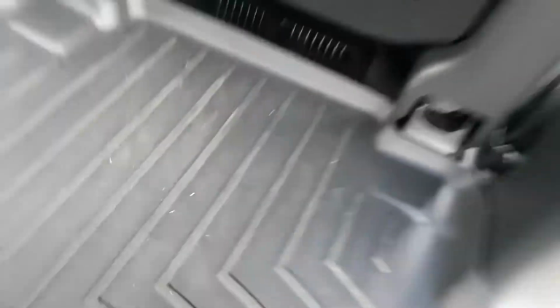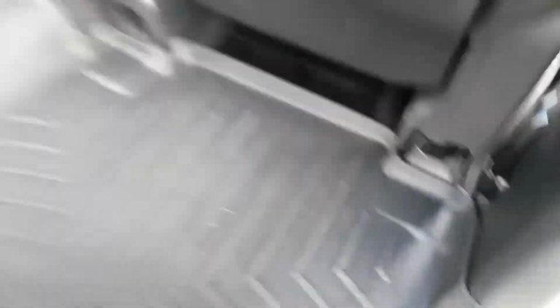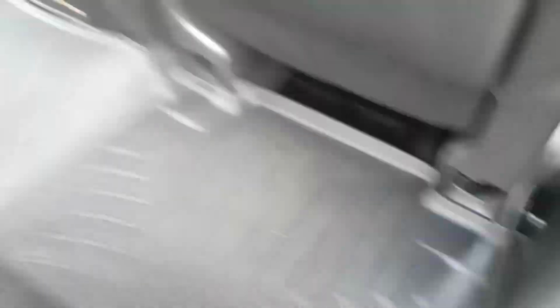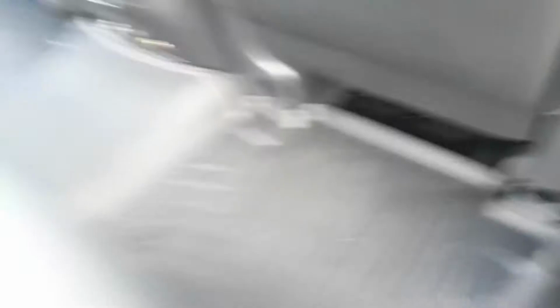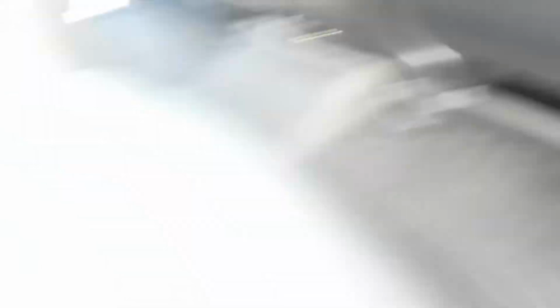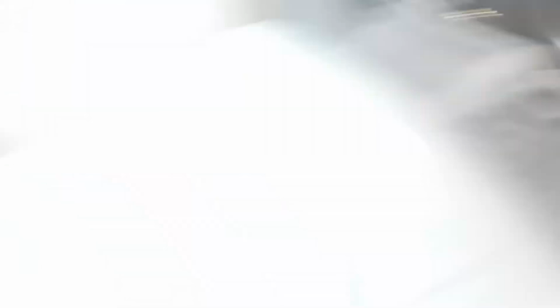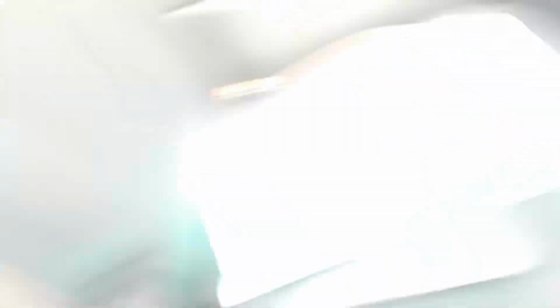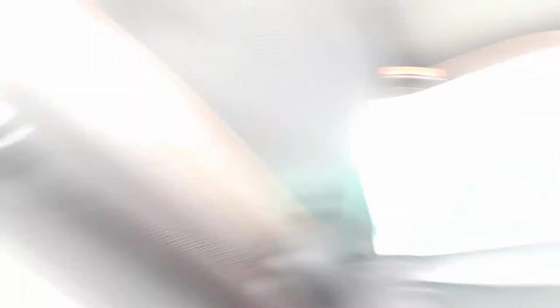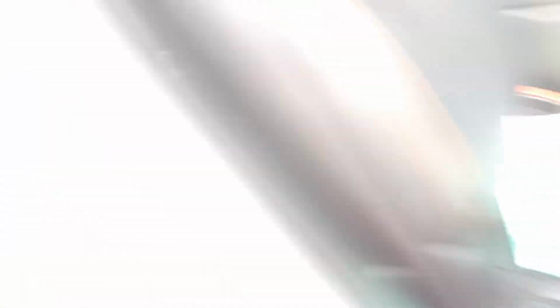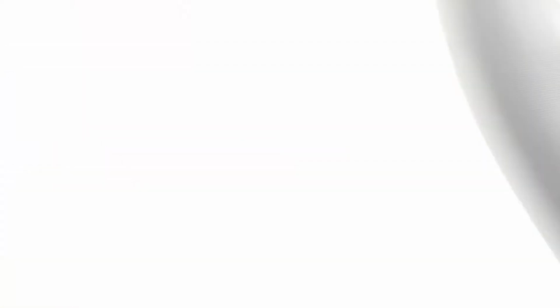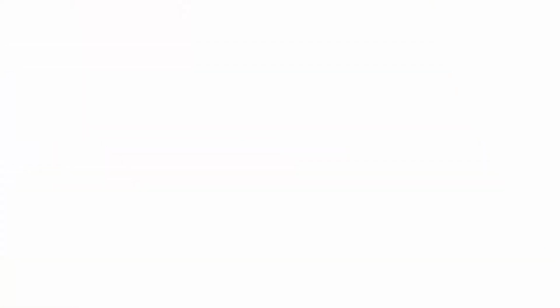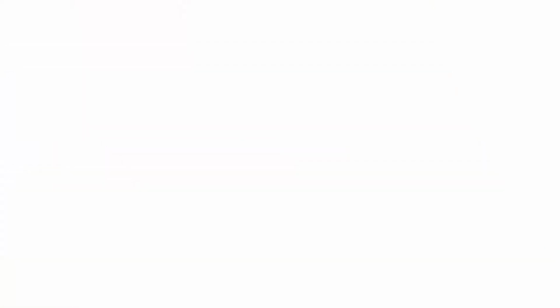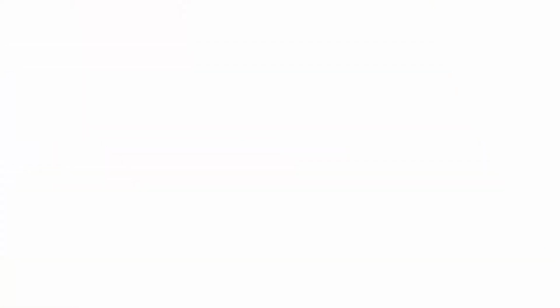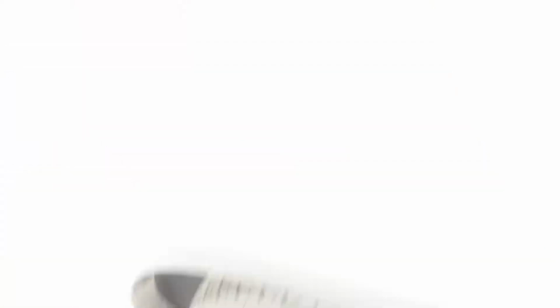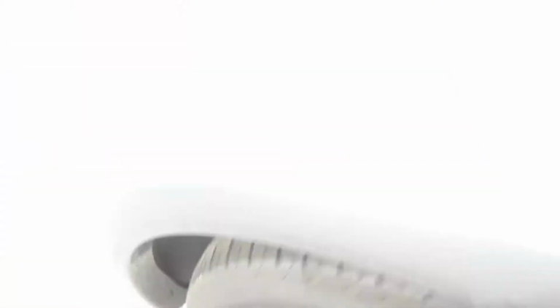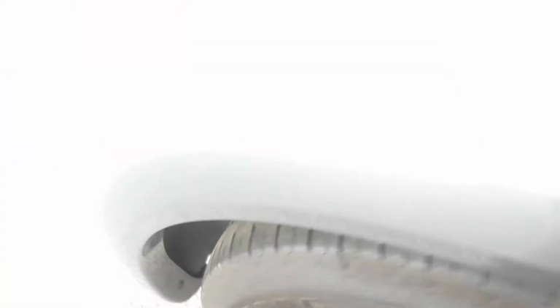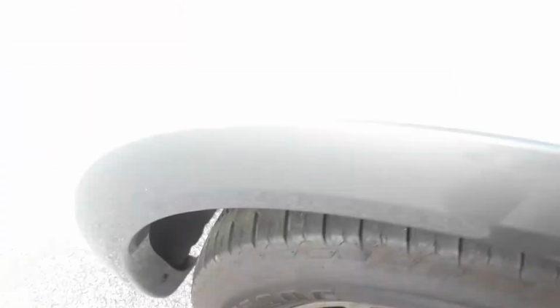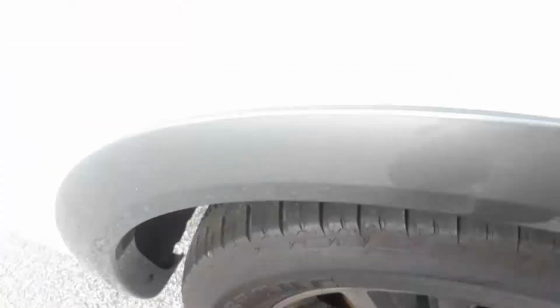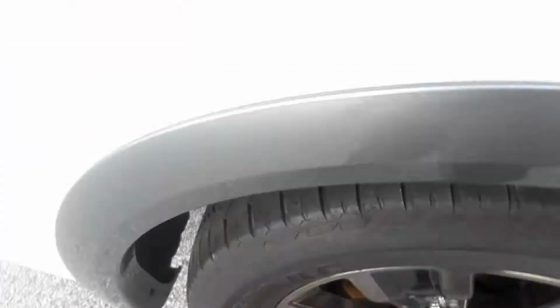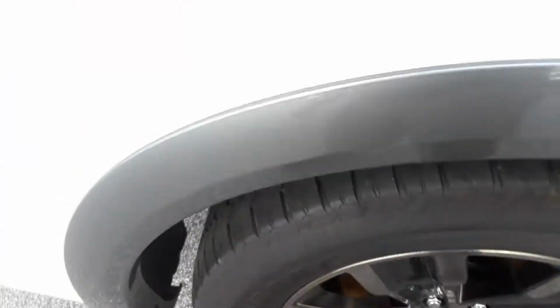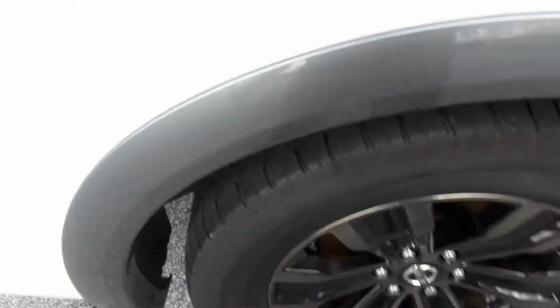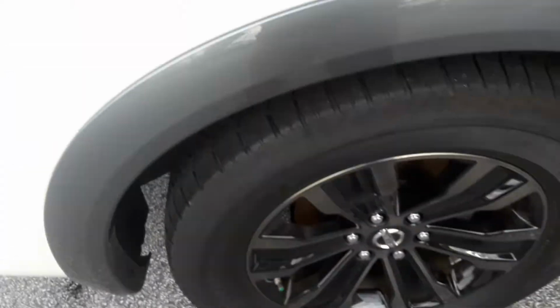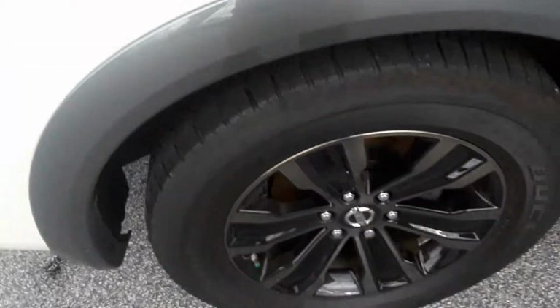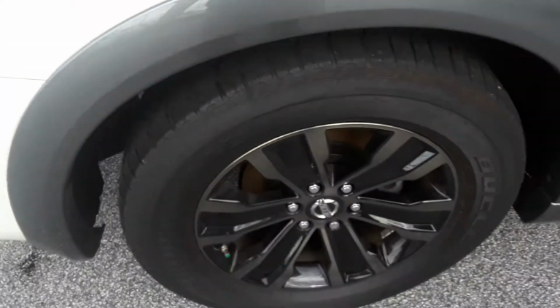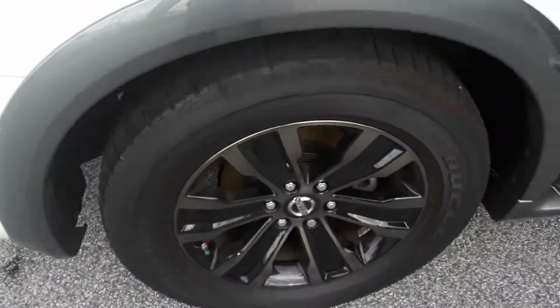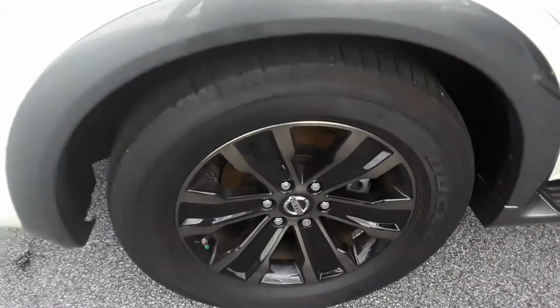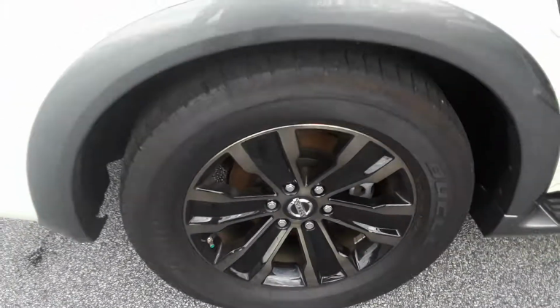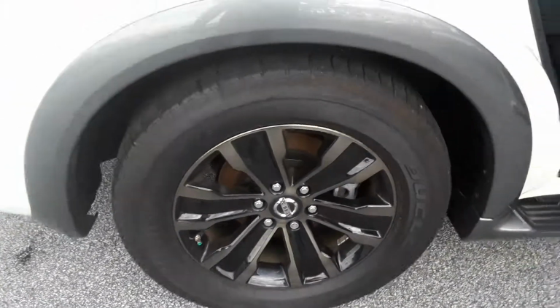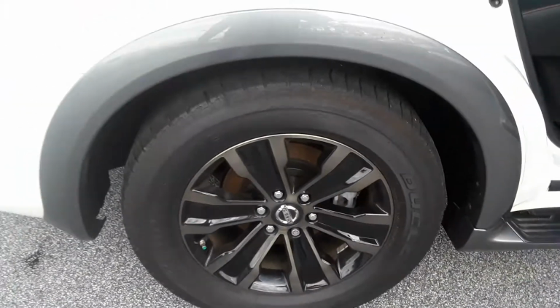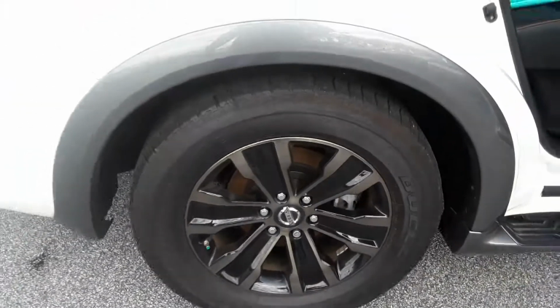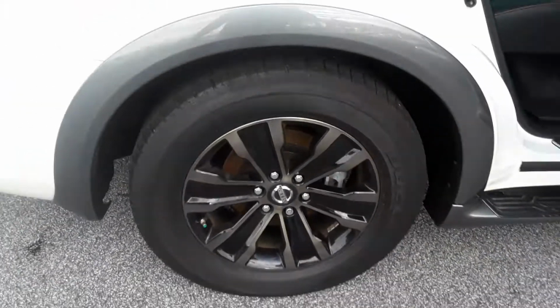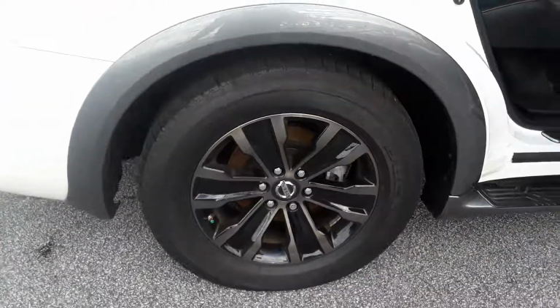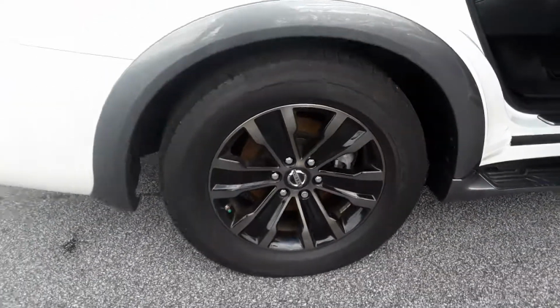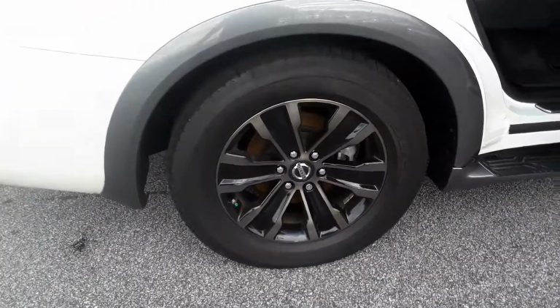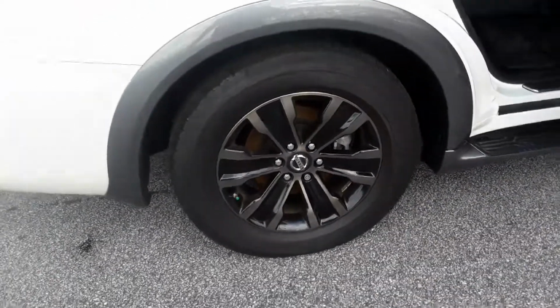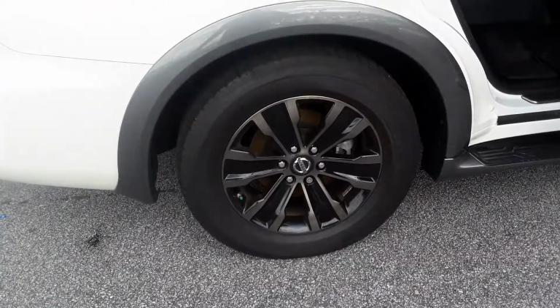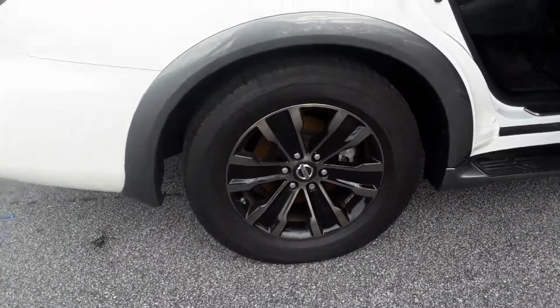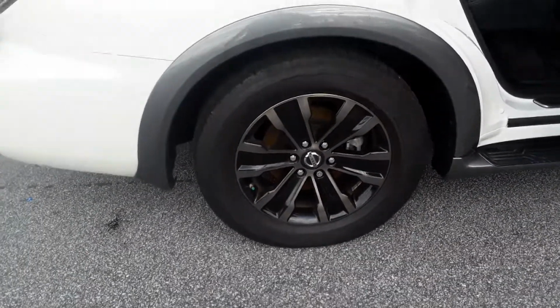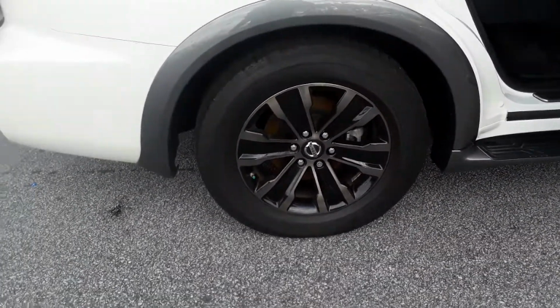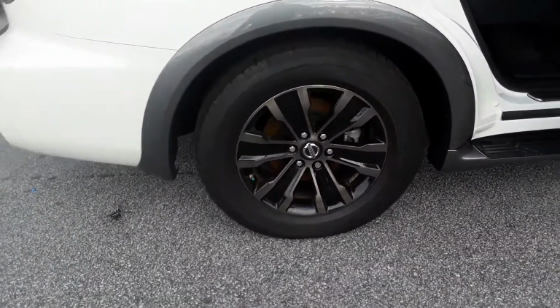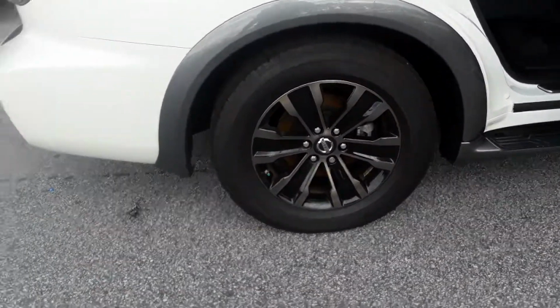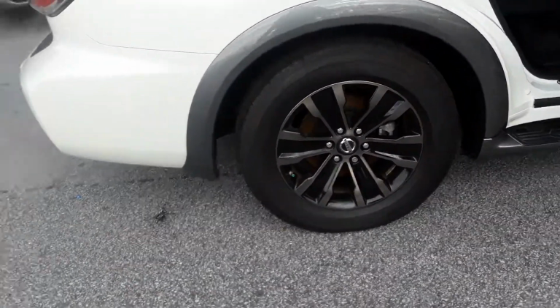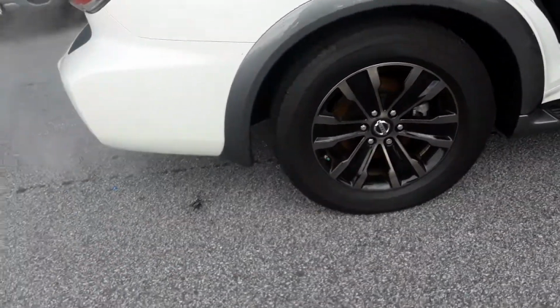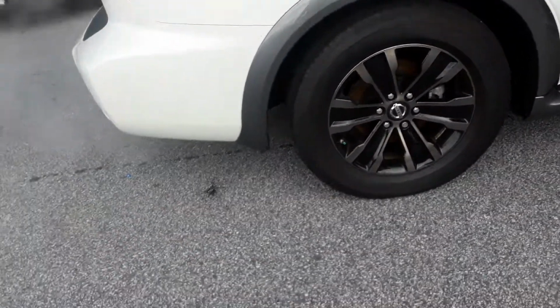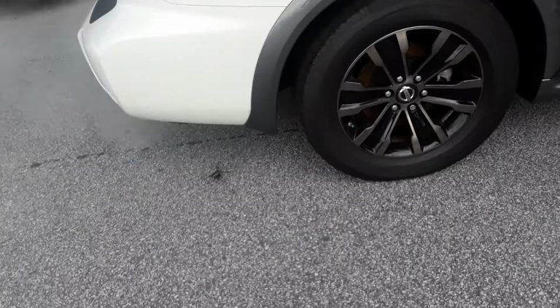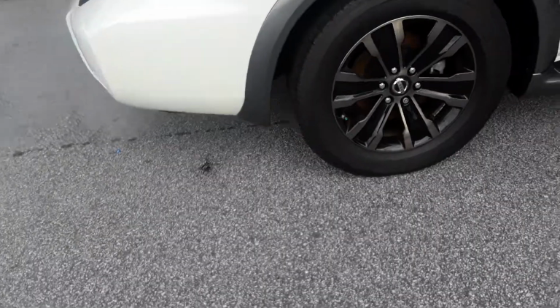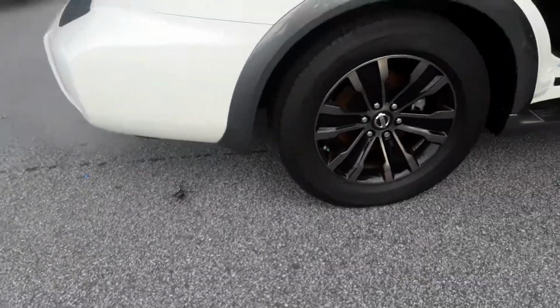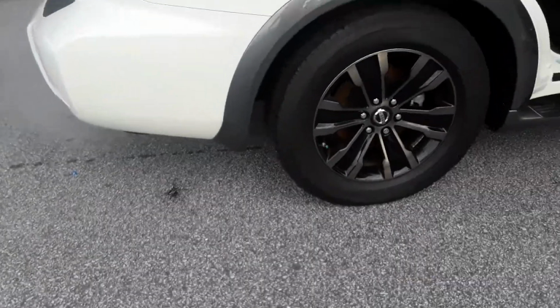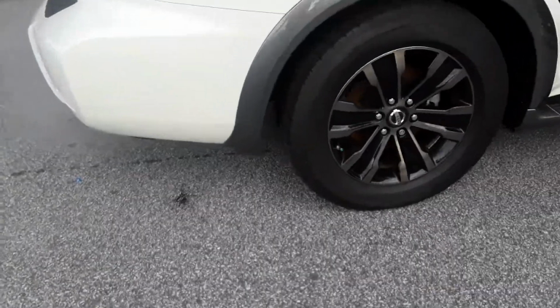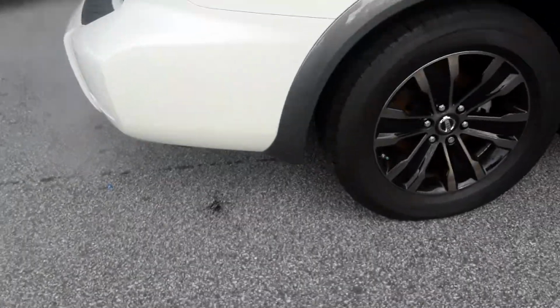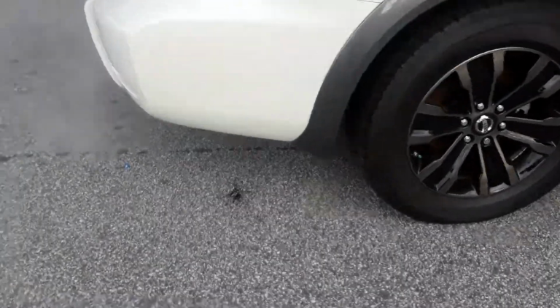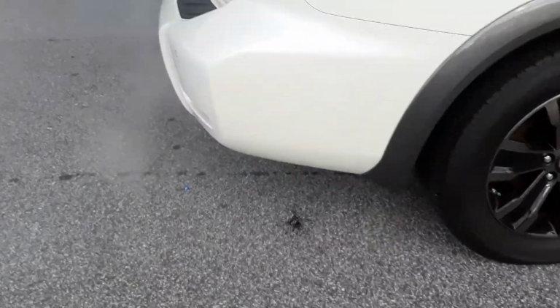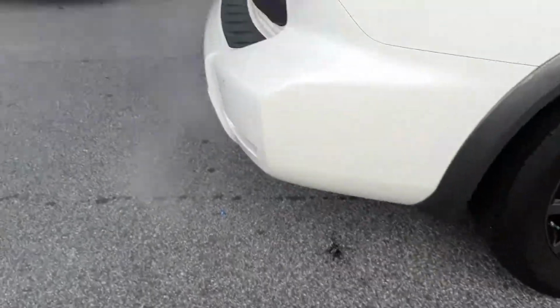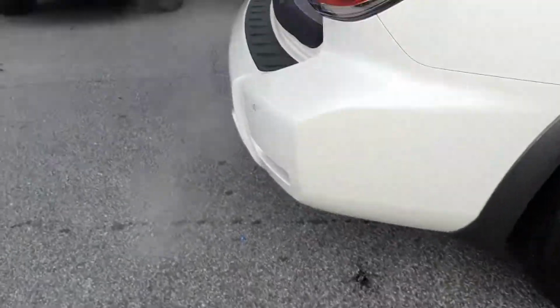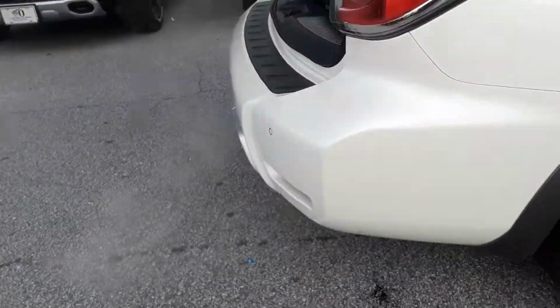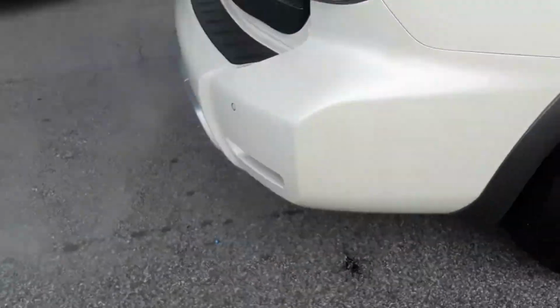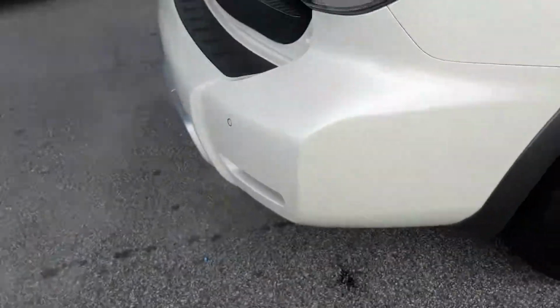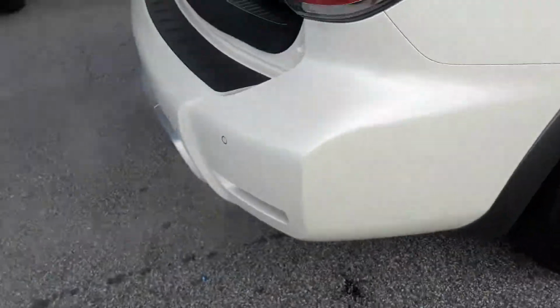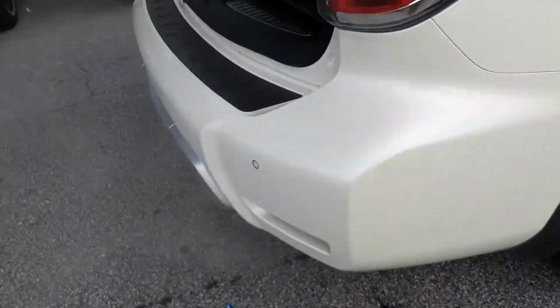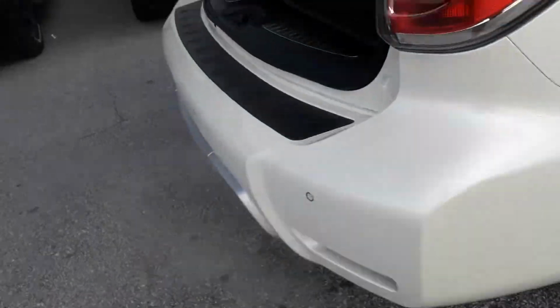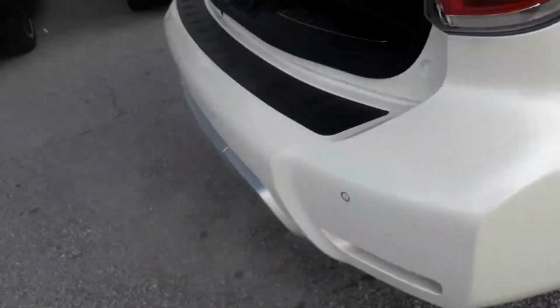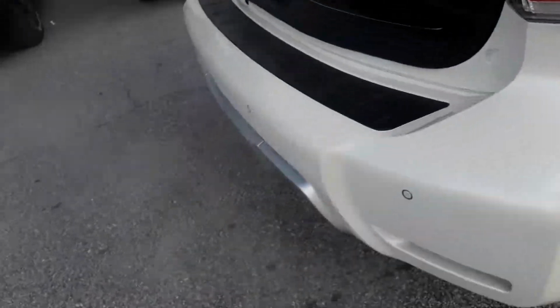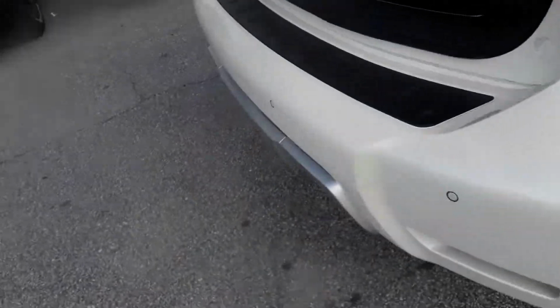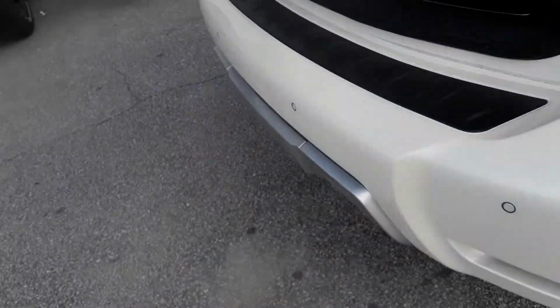Let's walk around to the back — got the 20-inch wheels on it, Bridgestone brand new tires.